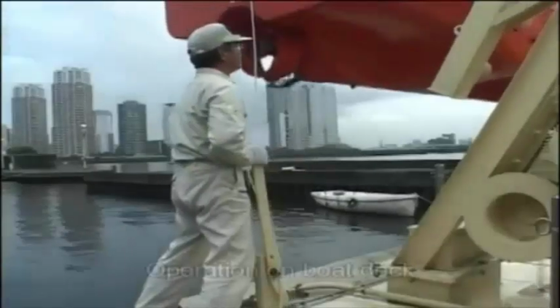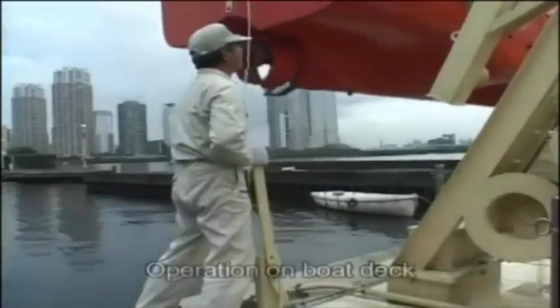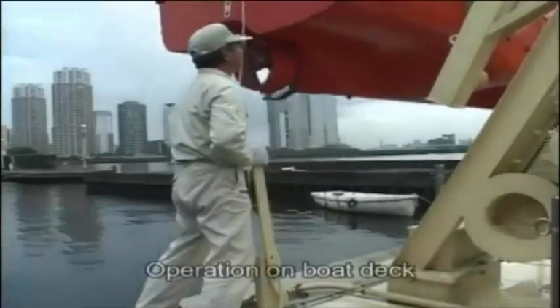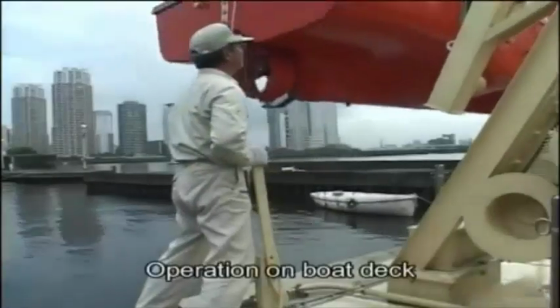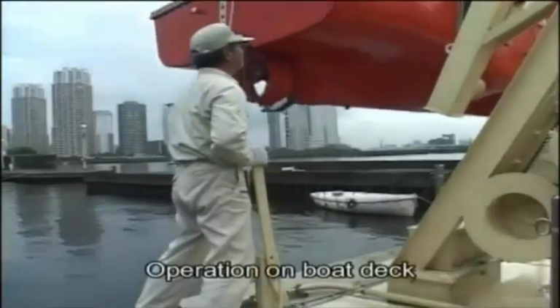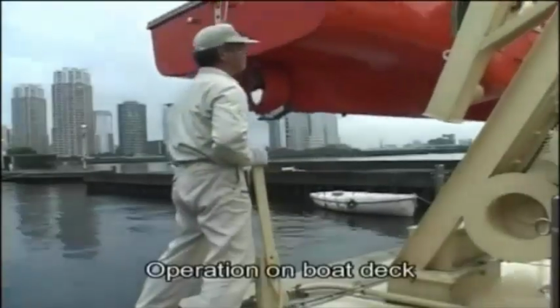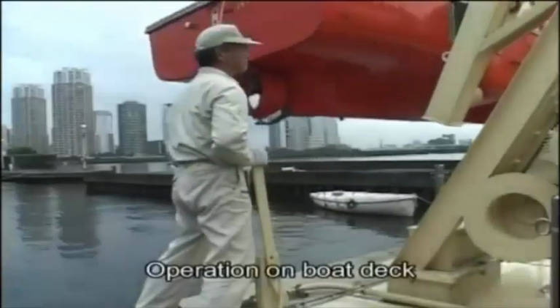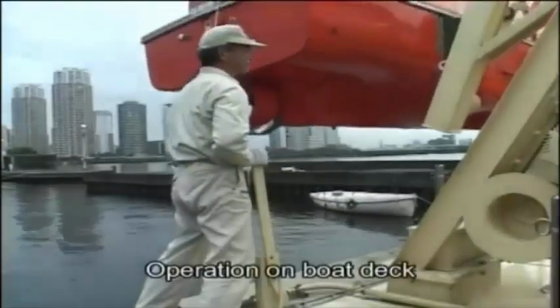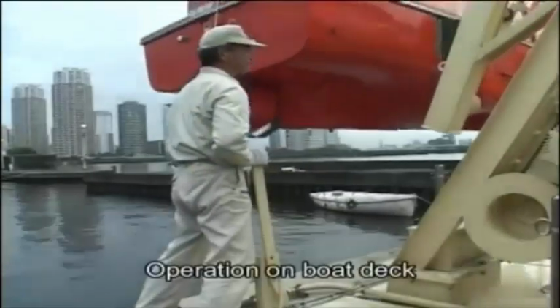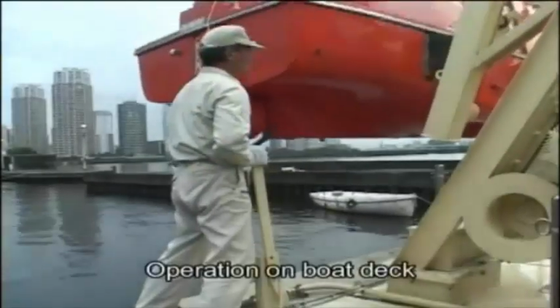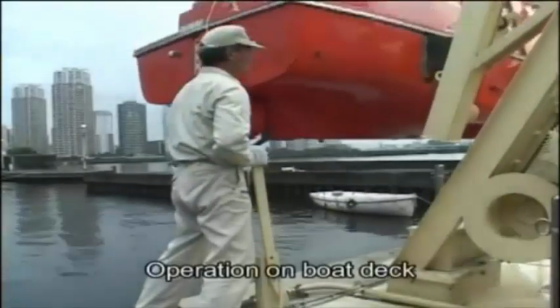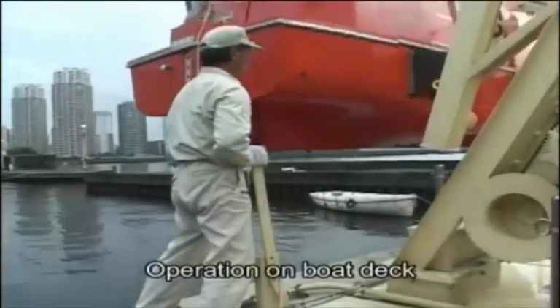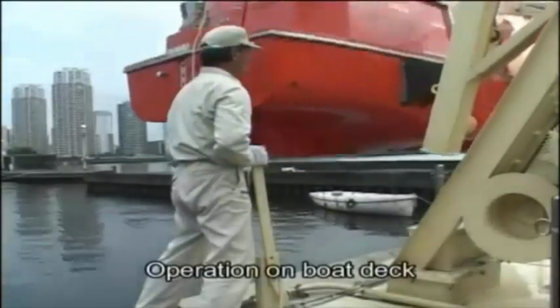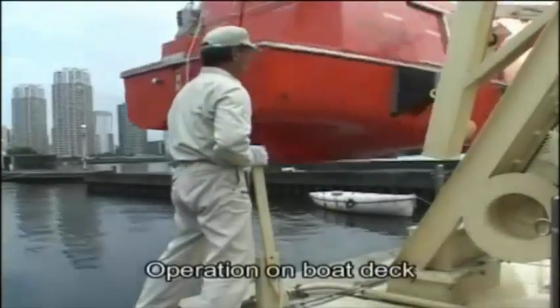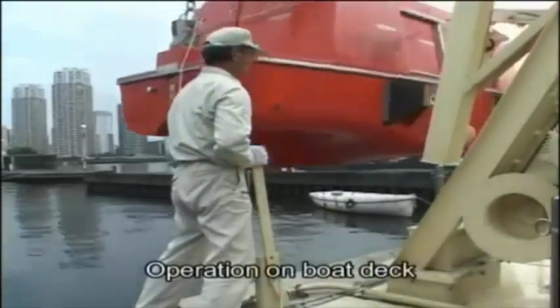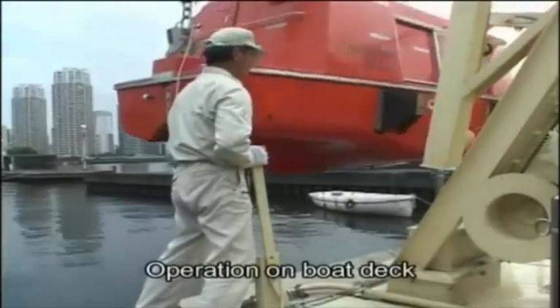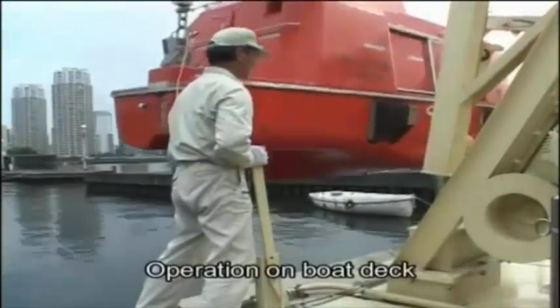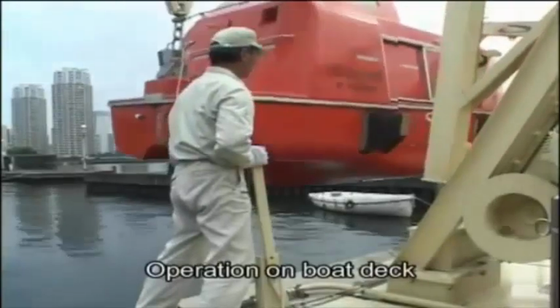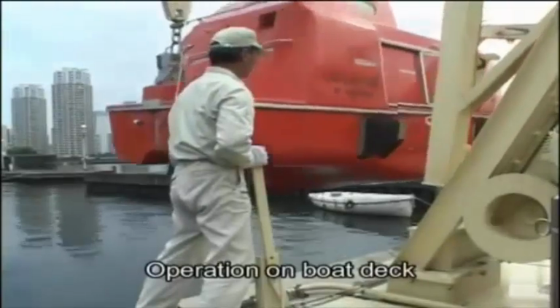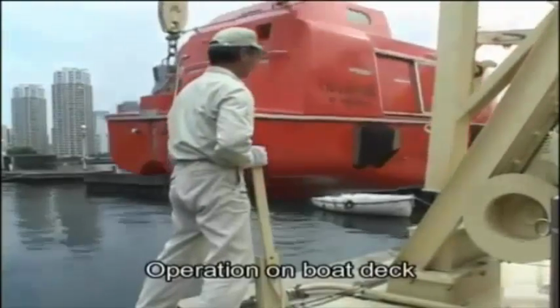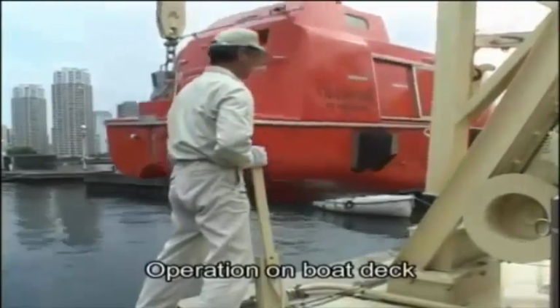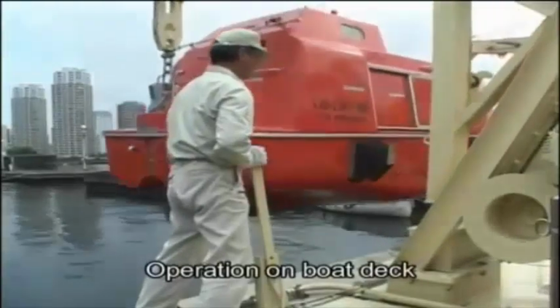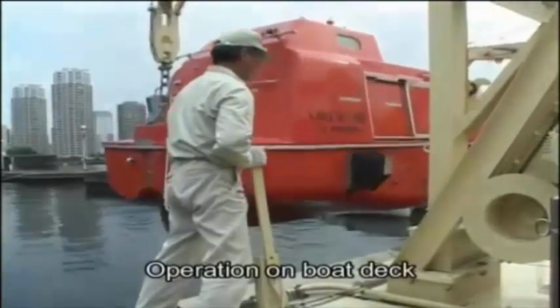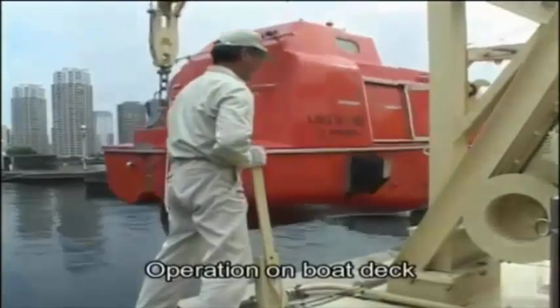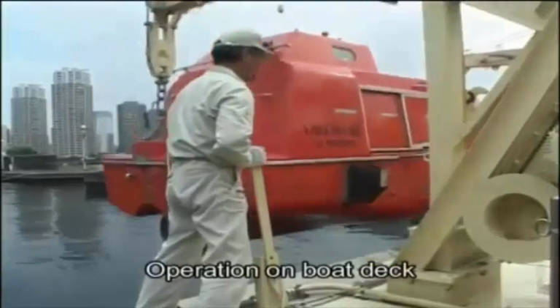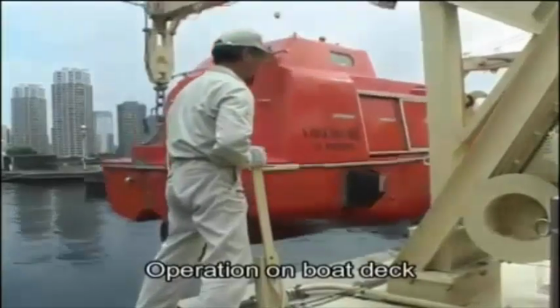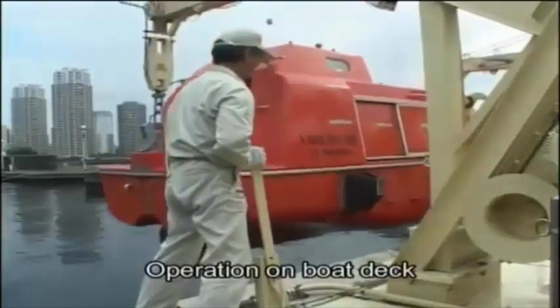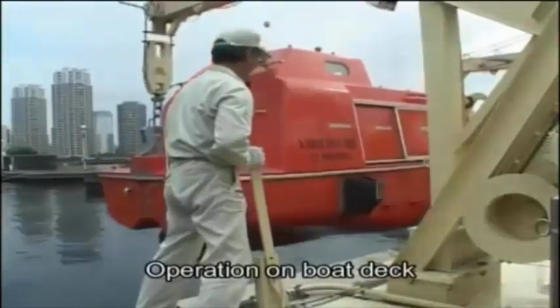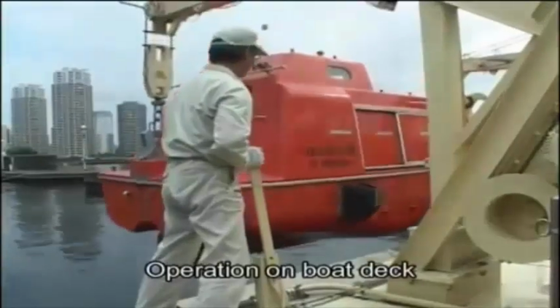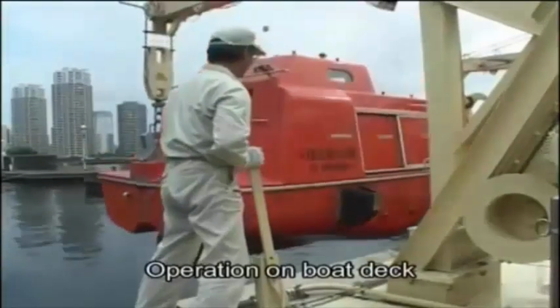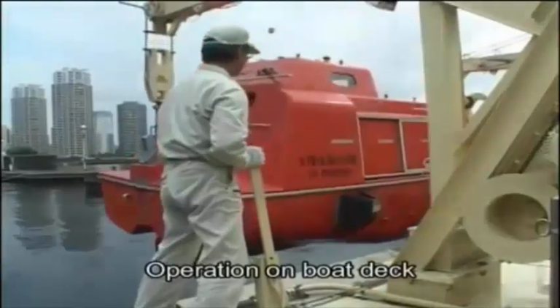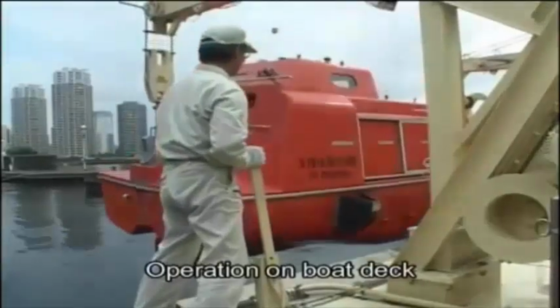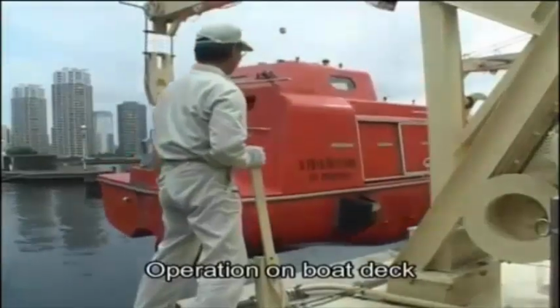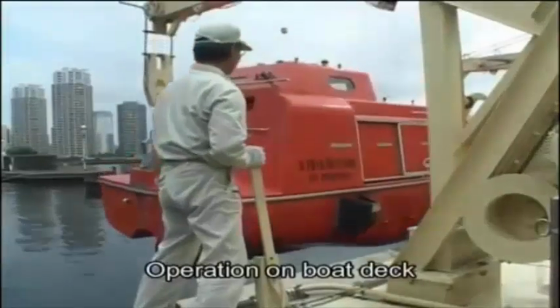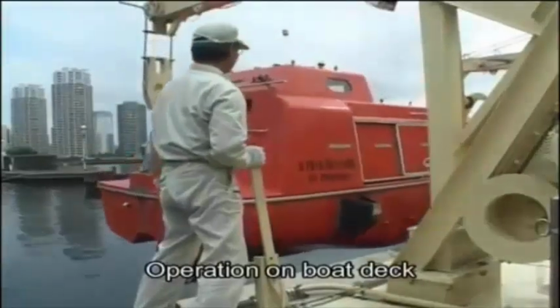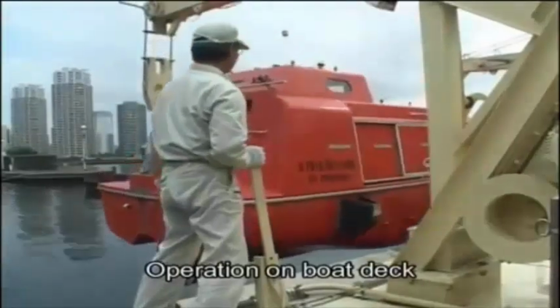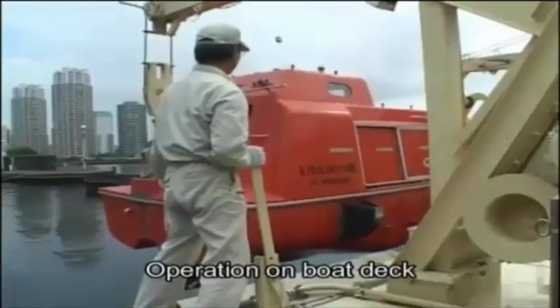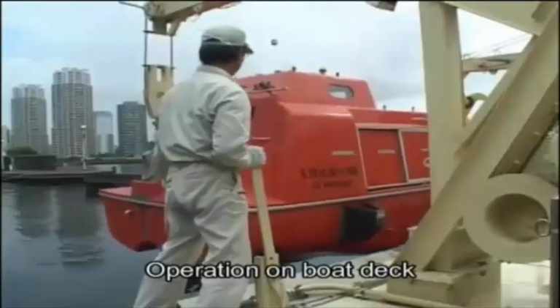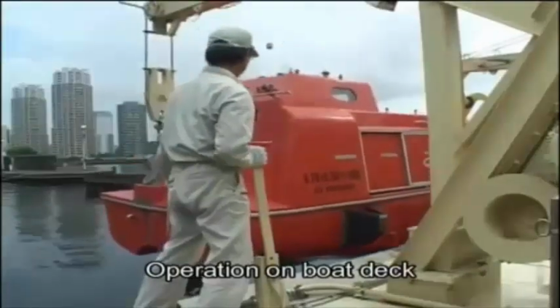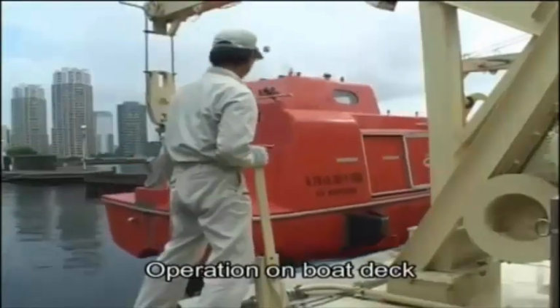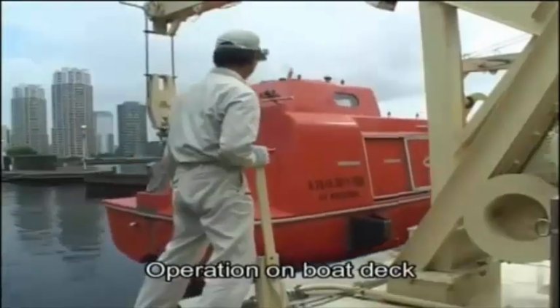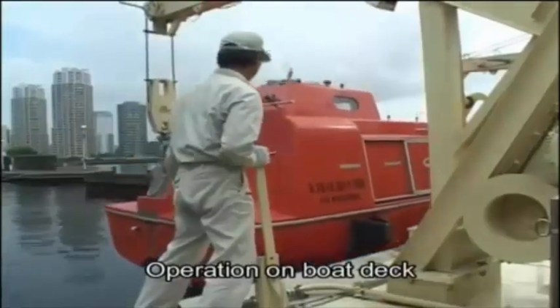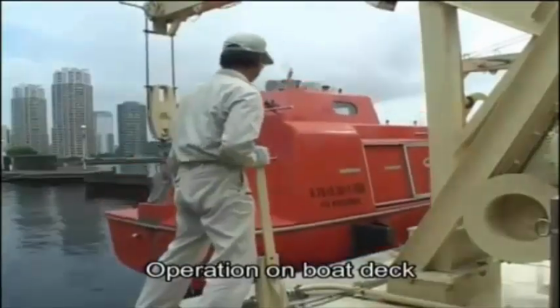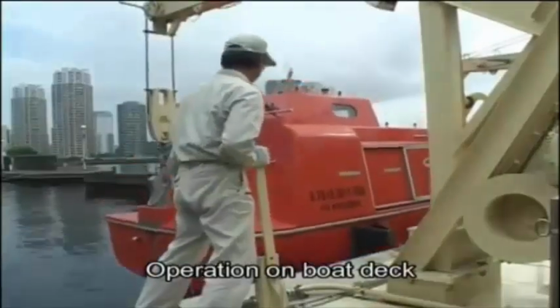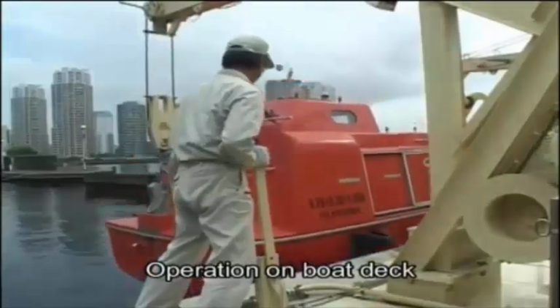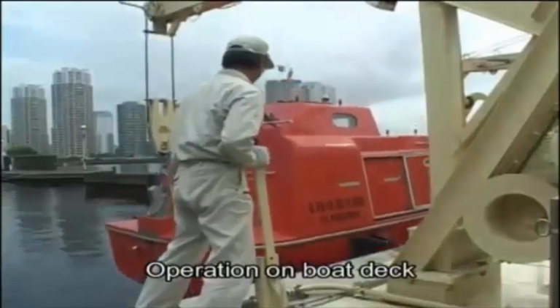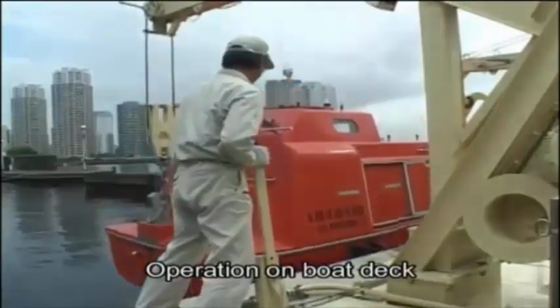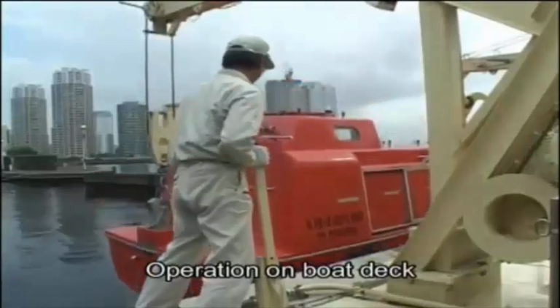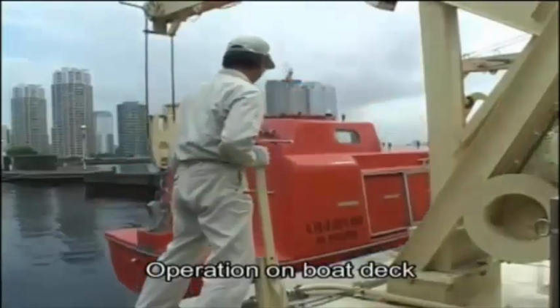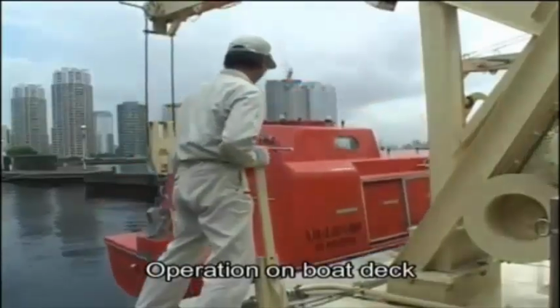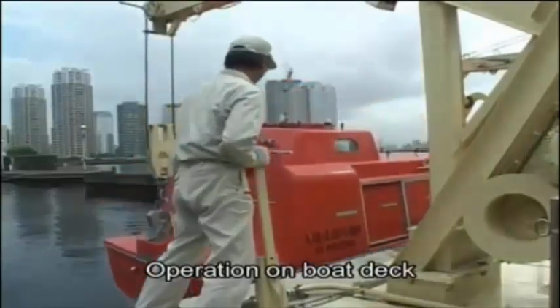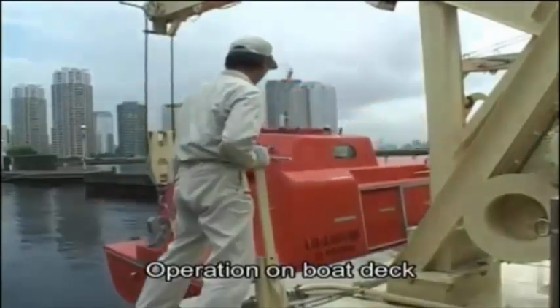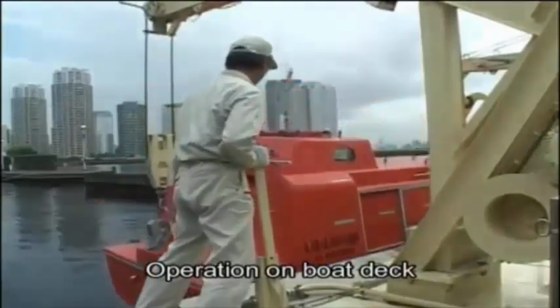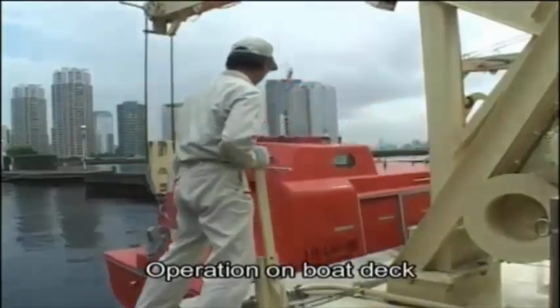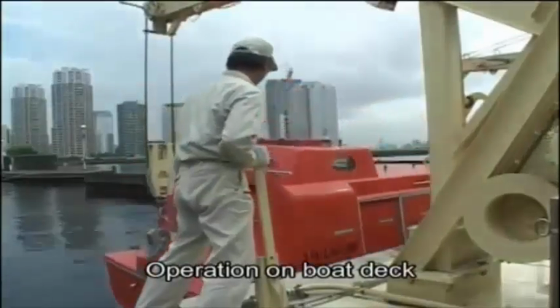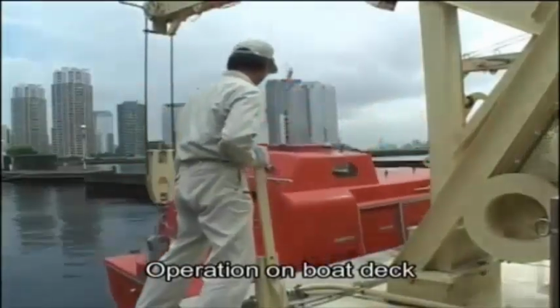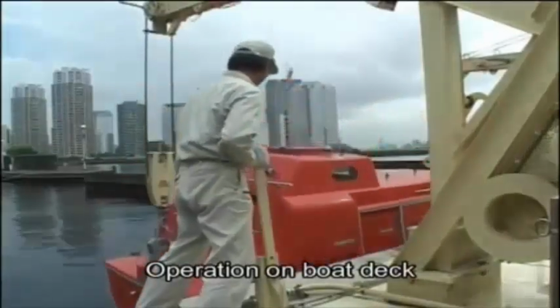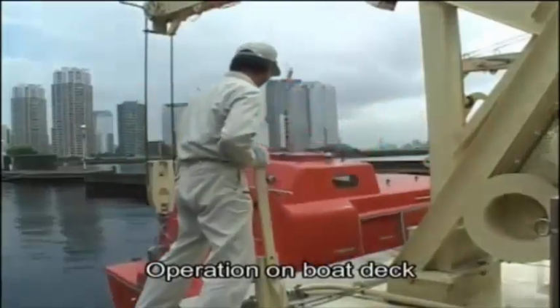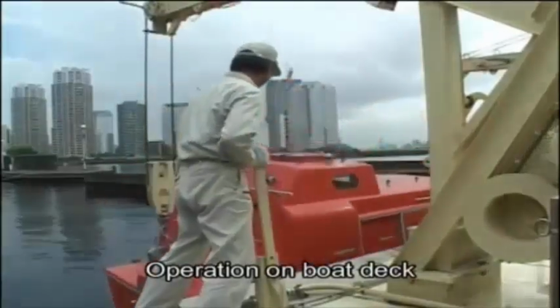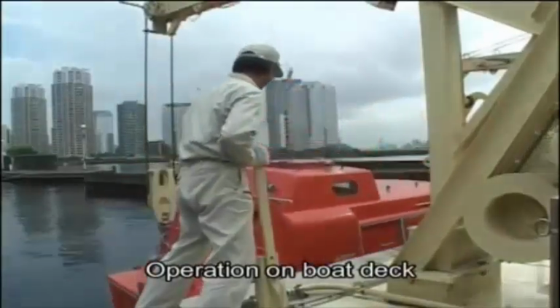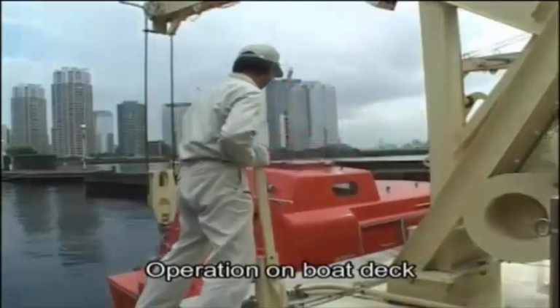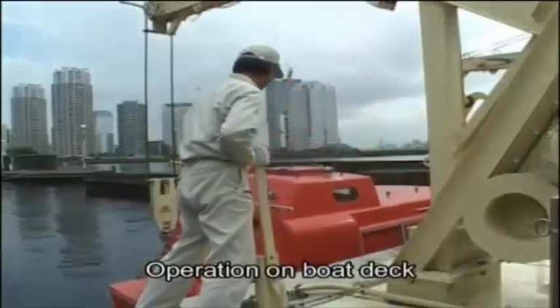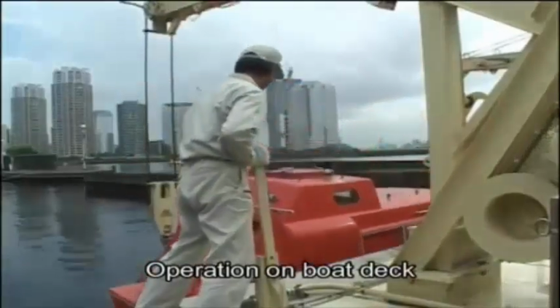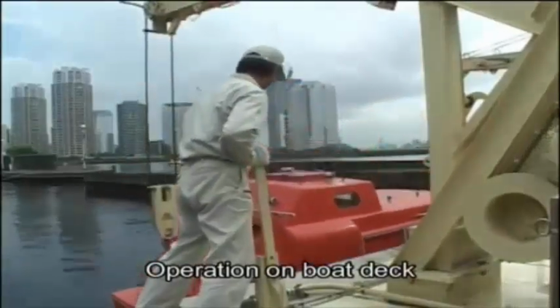Lifeboat swing up and lowering operation can also be conducted using the operation lever on the deck of the engine.